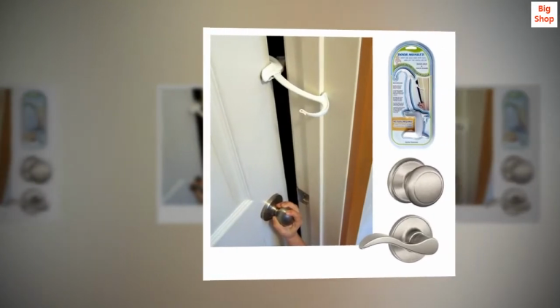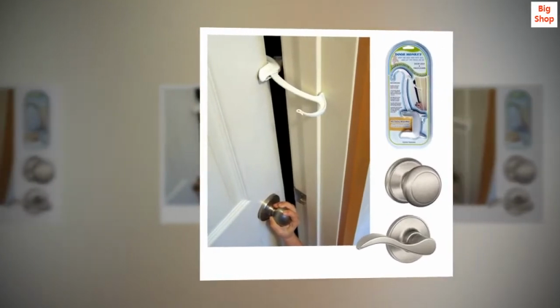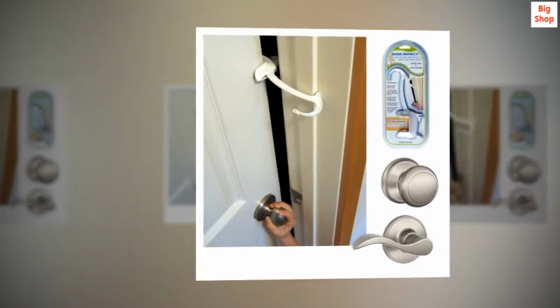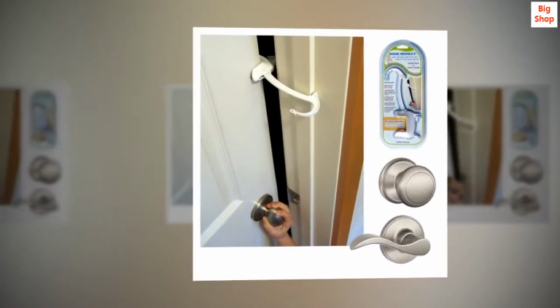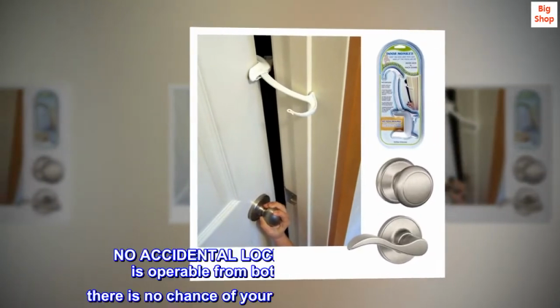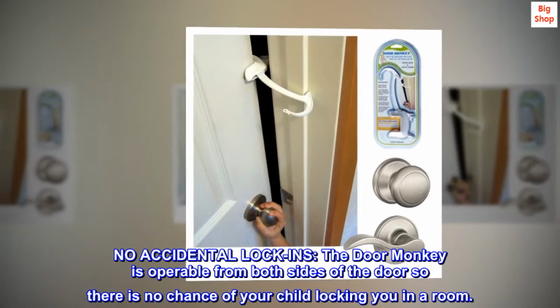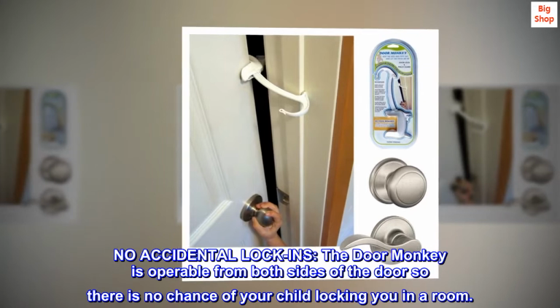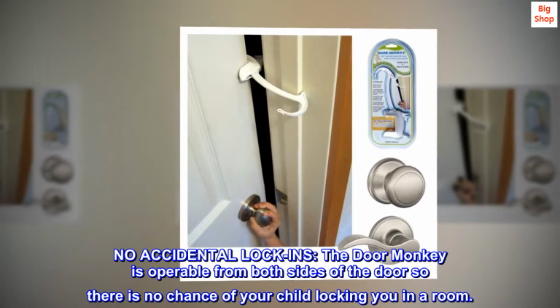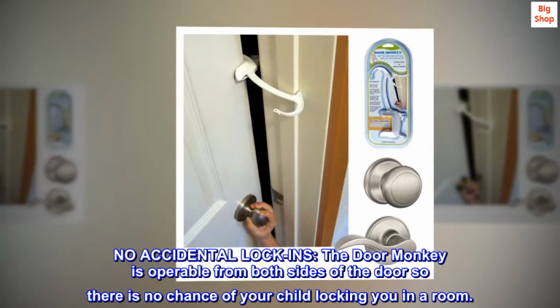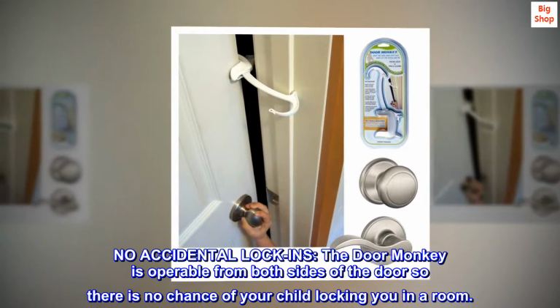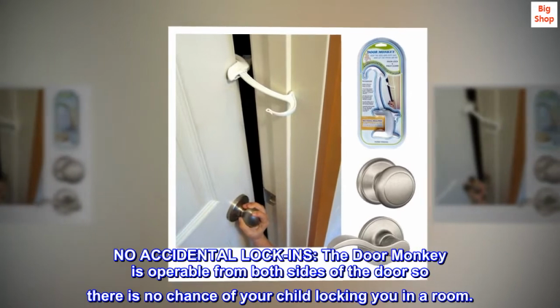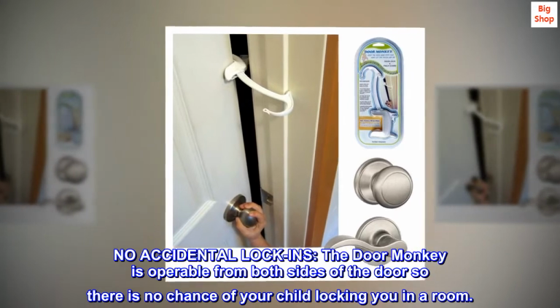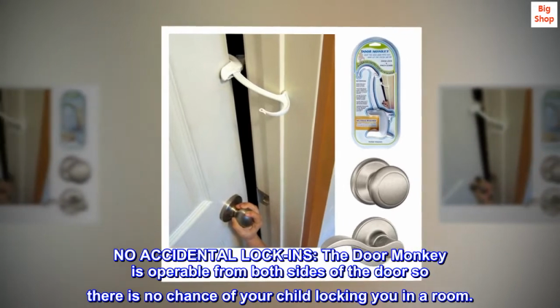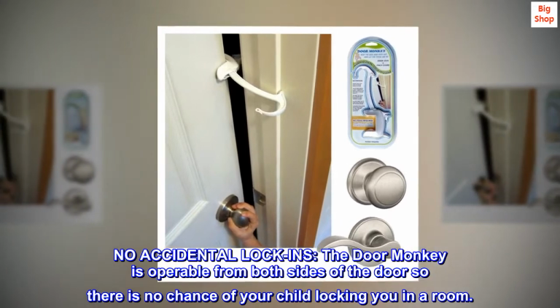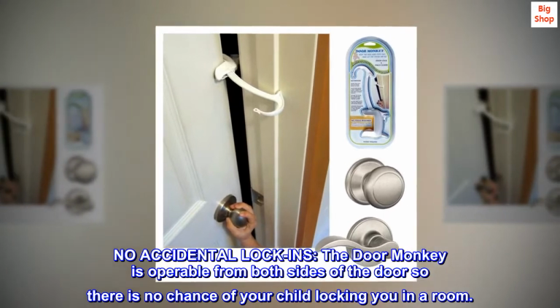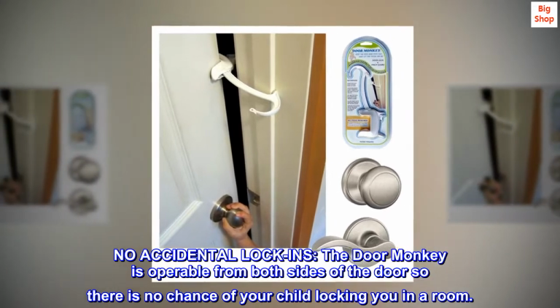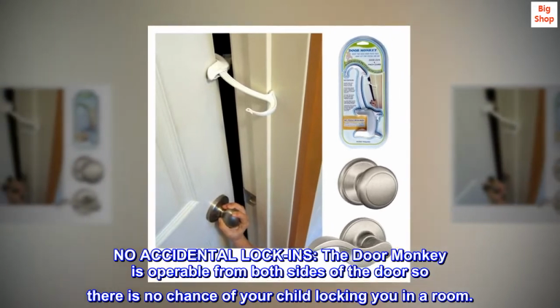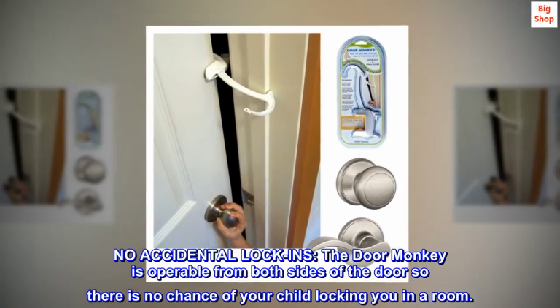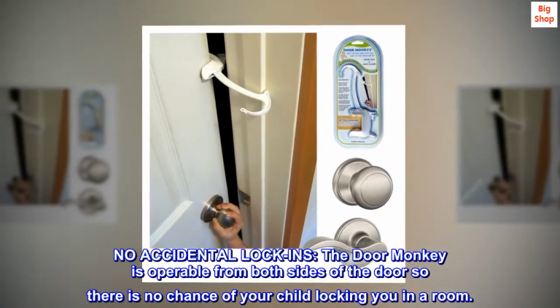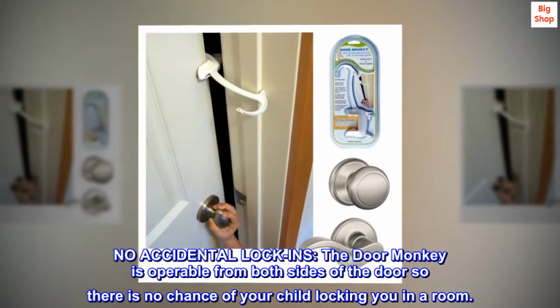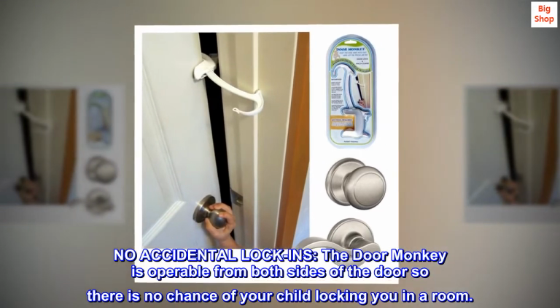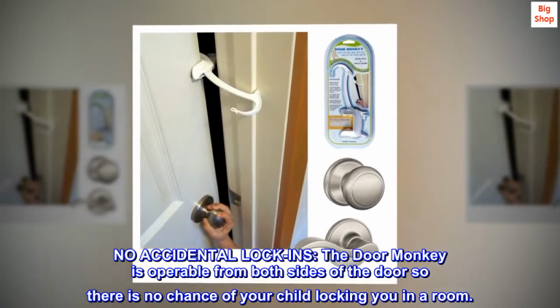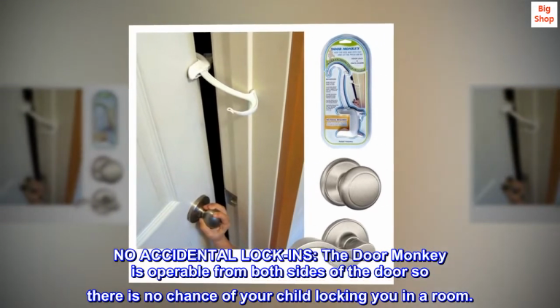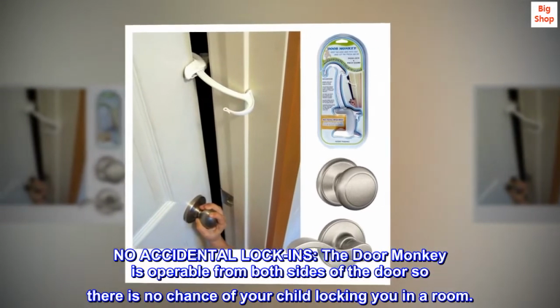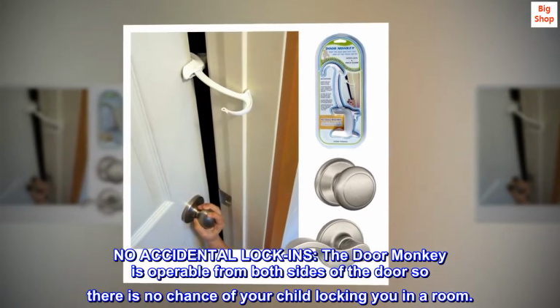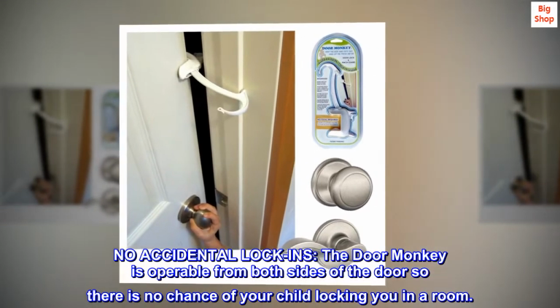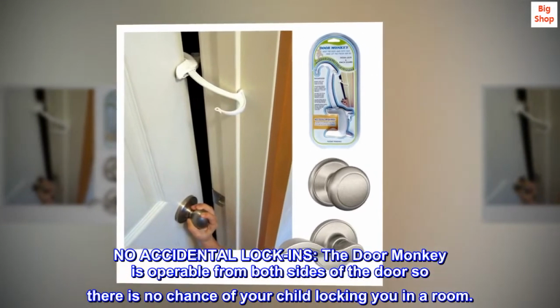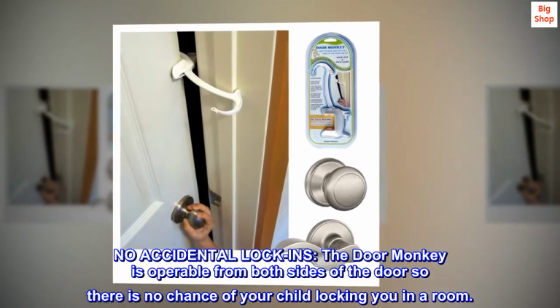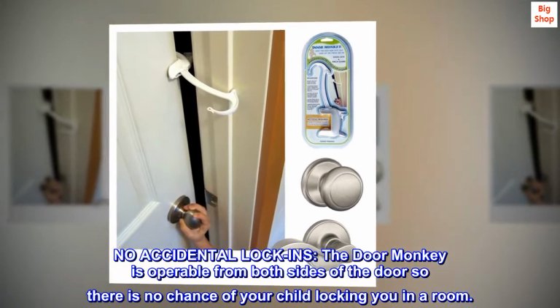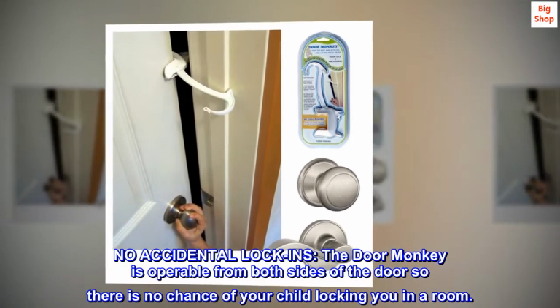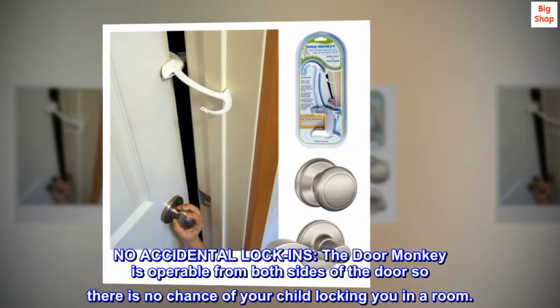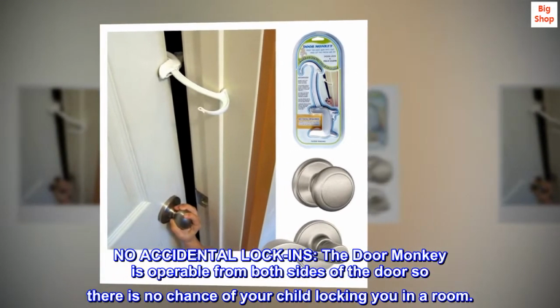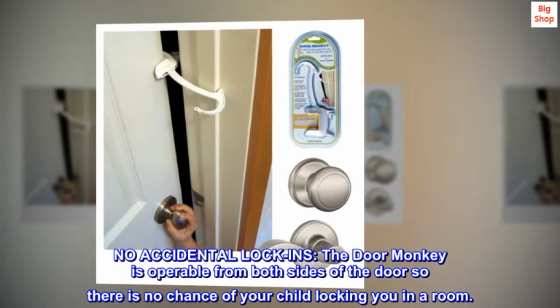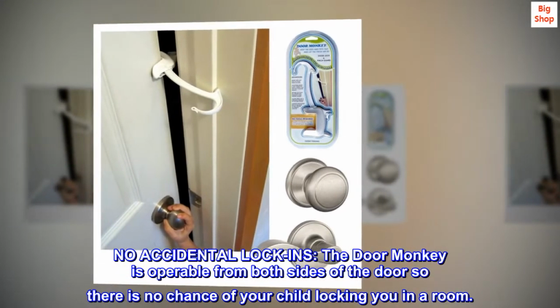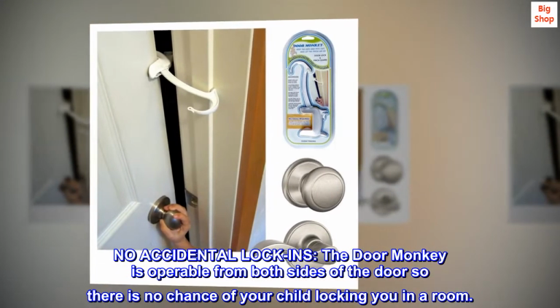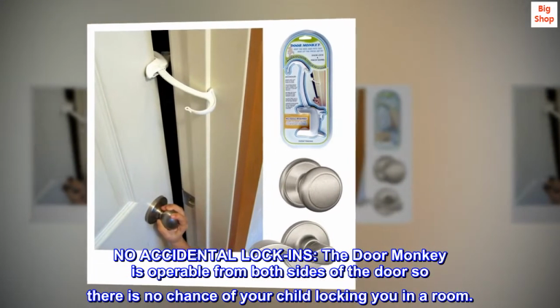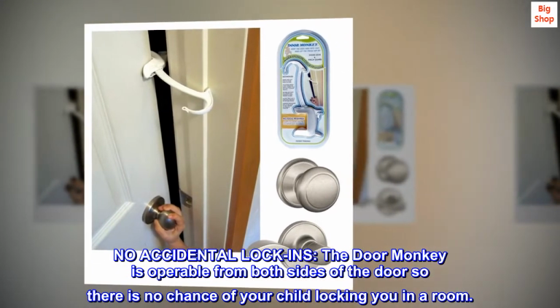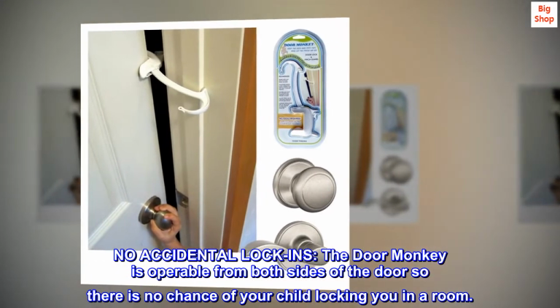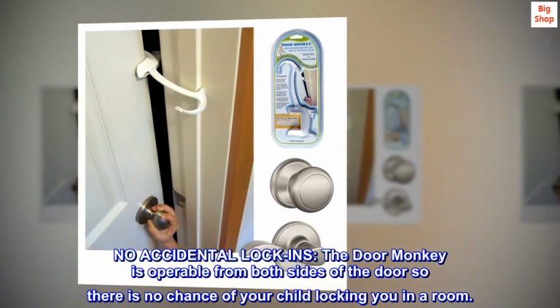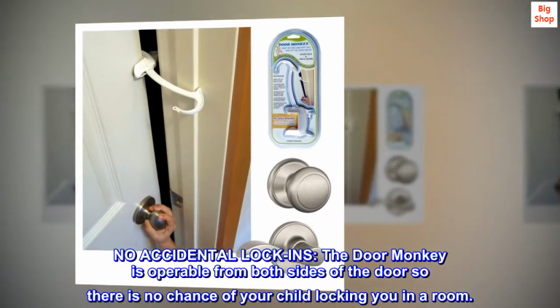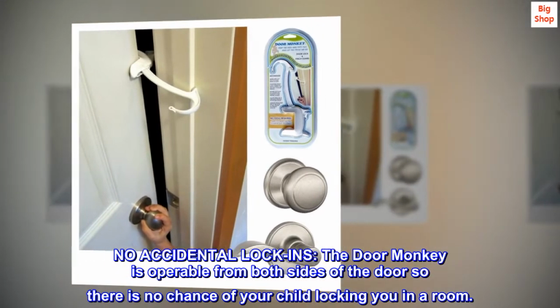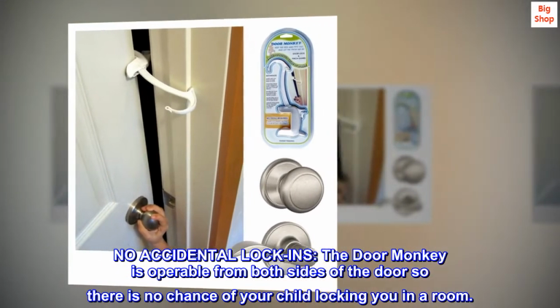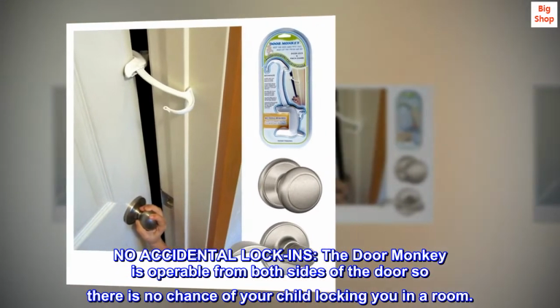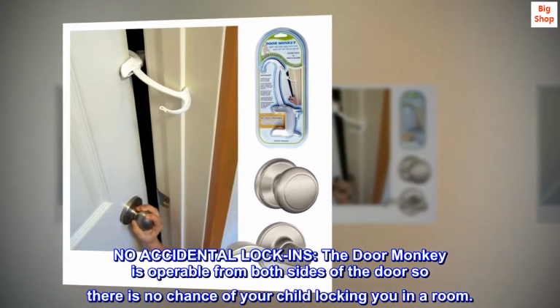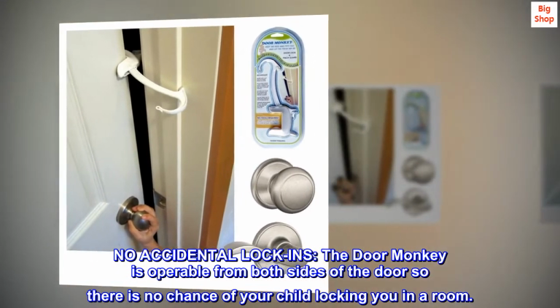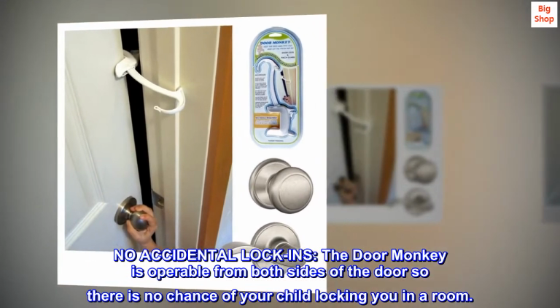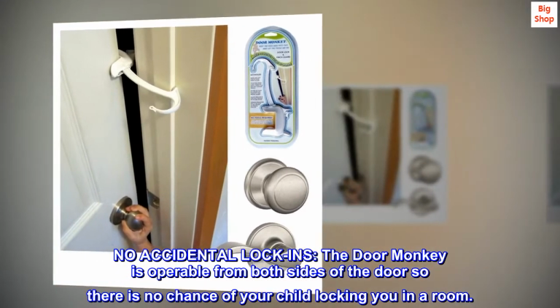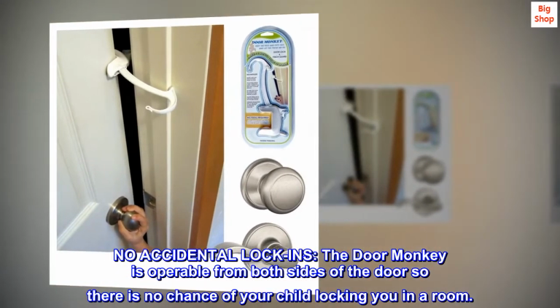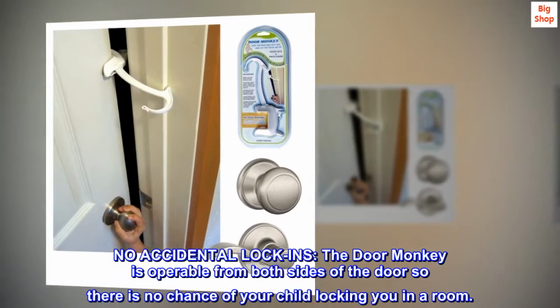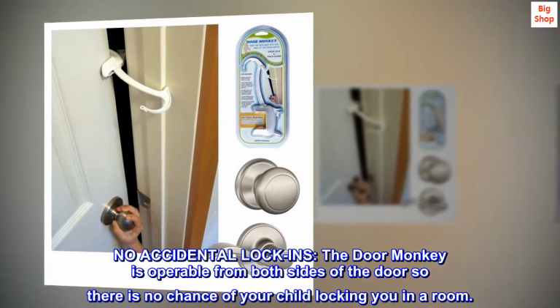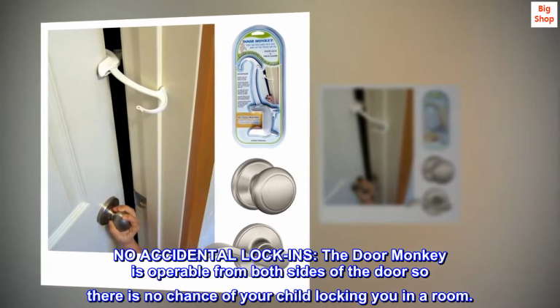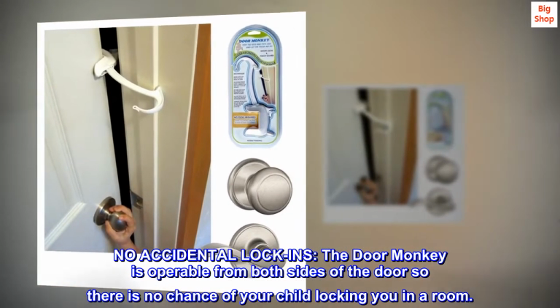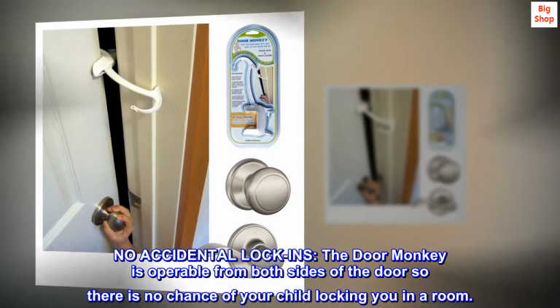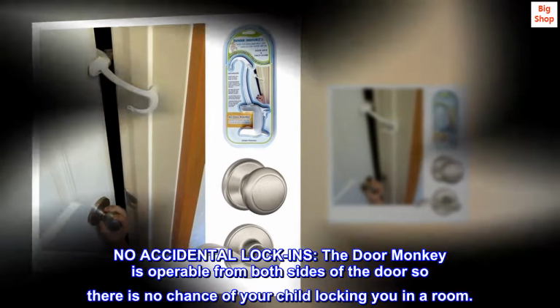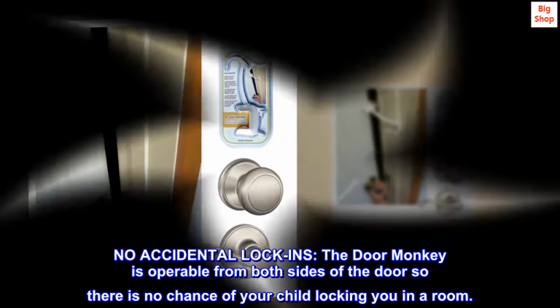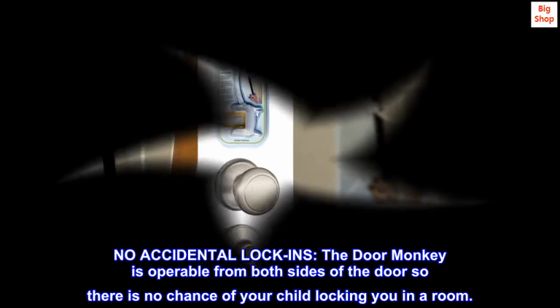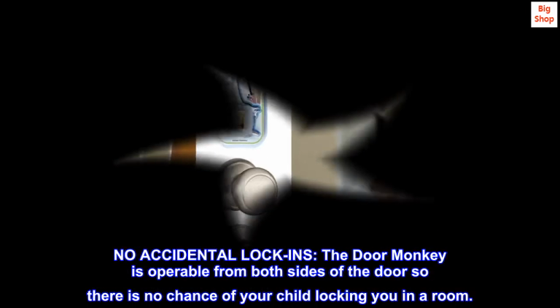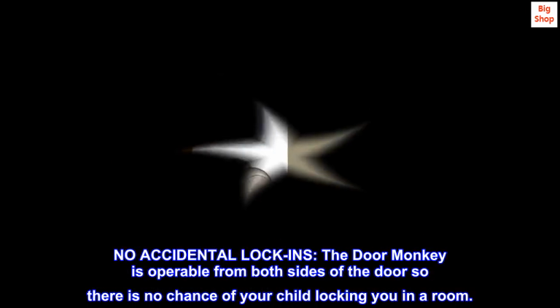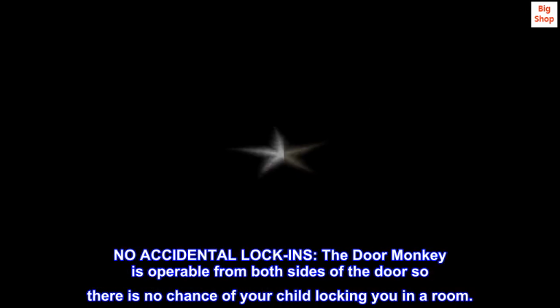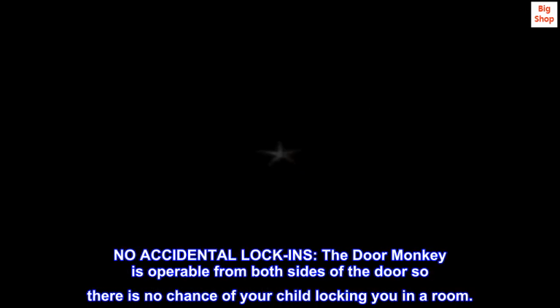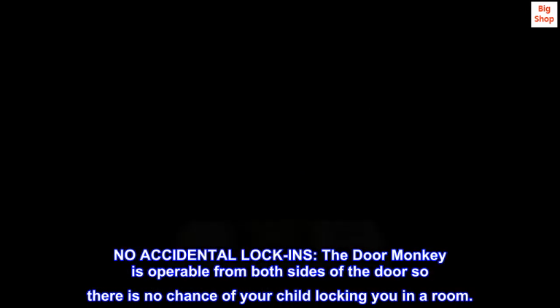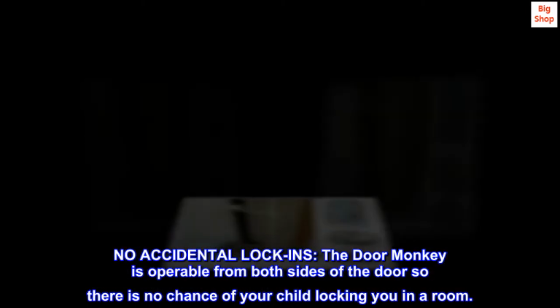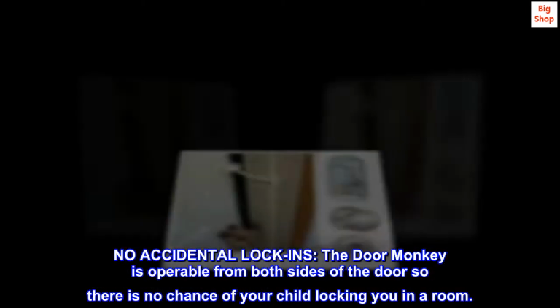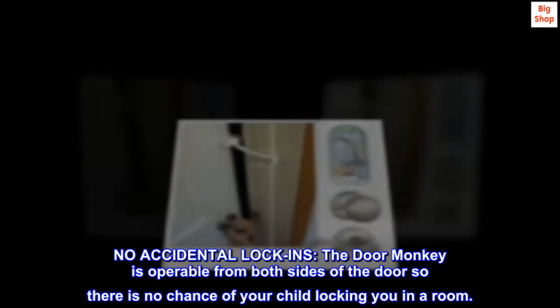No accidental lock-ins. The Door Monkey is operable from both sides of the door, so there is no chance of your child locking you in a room.